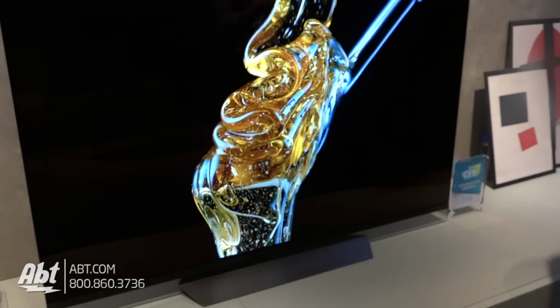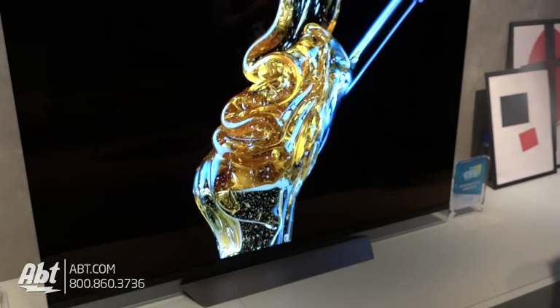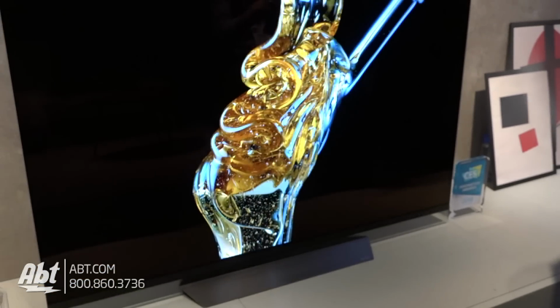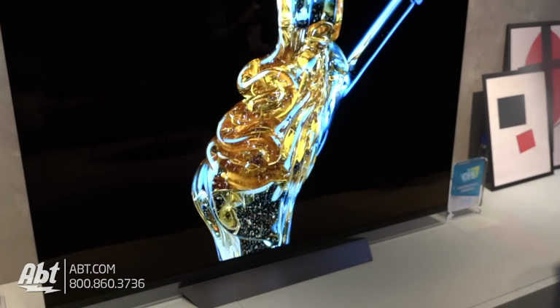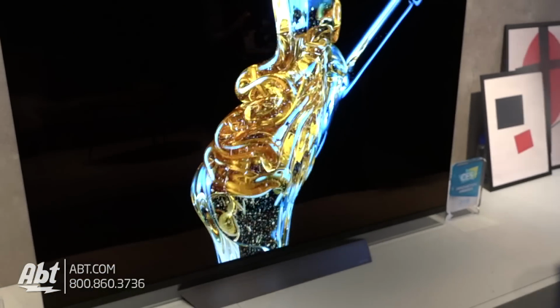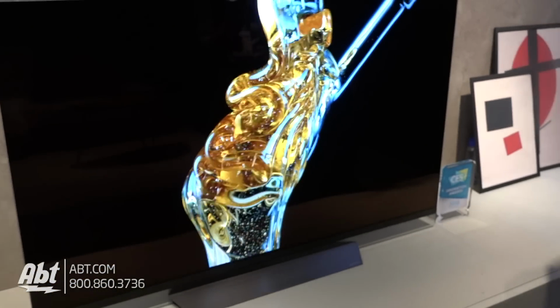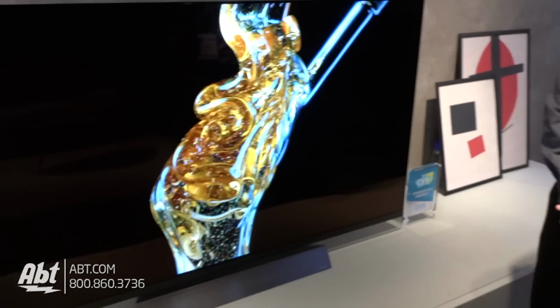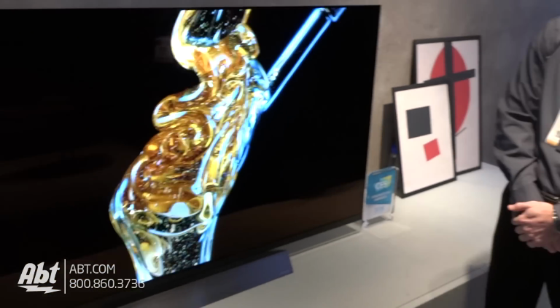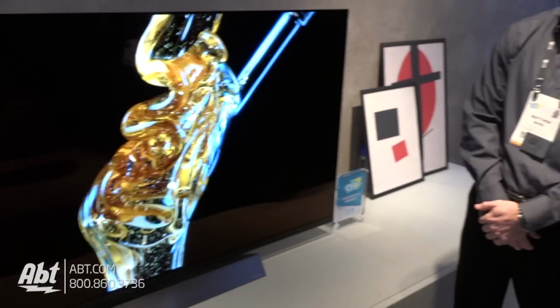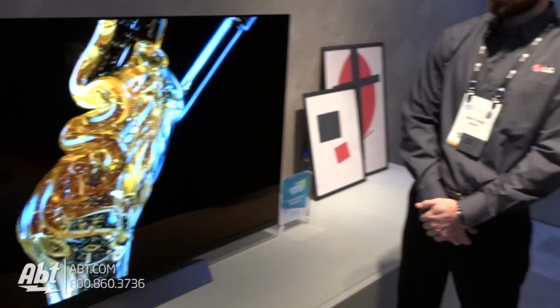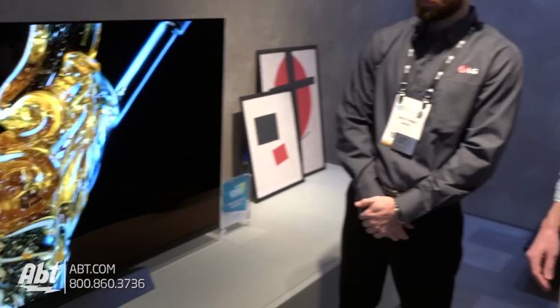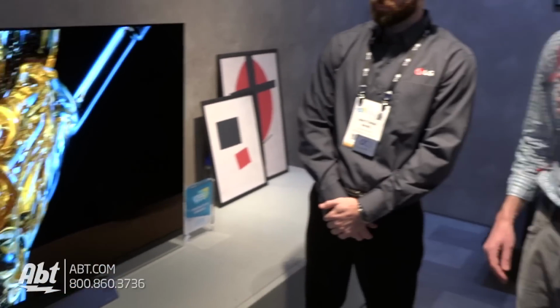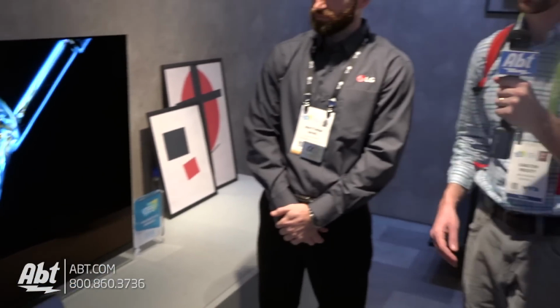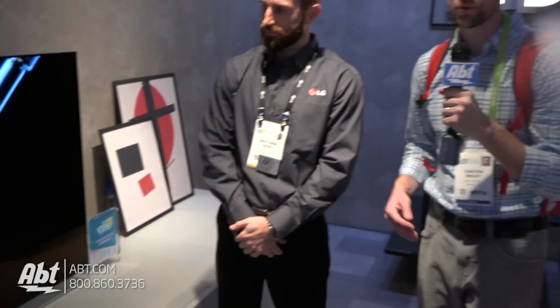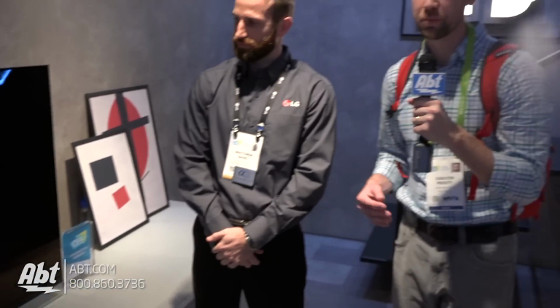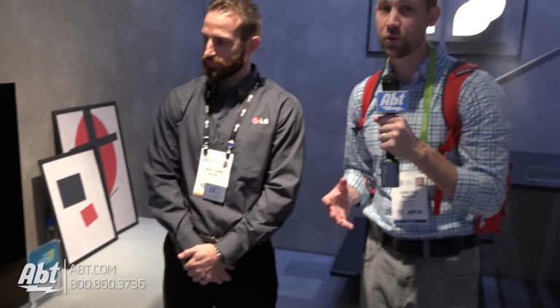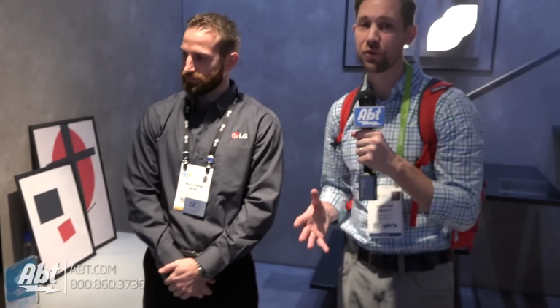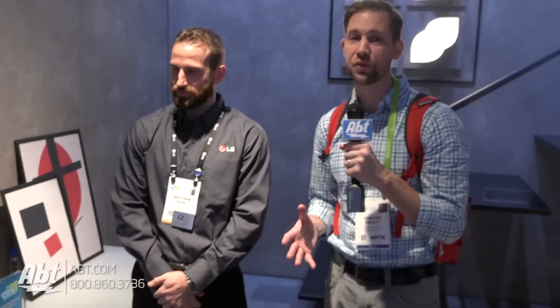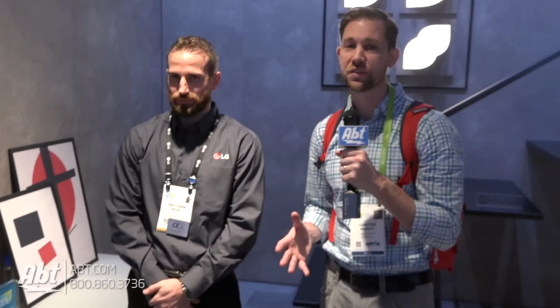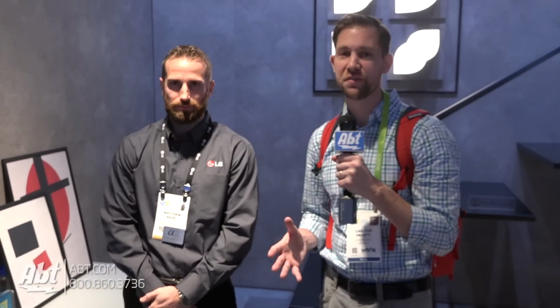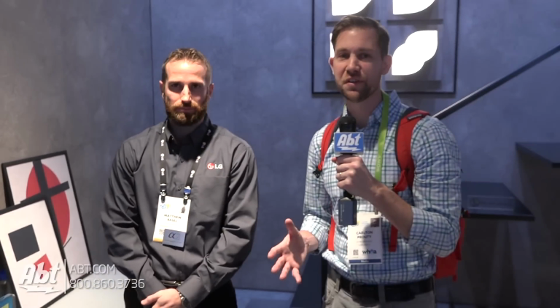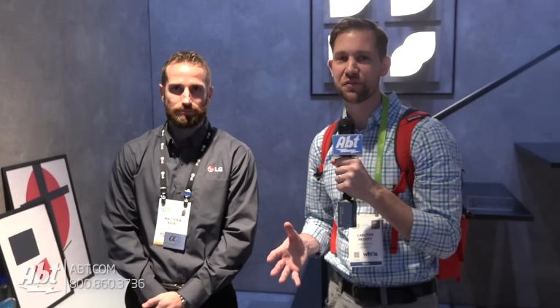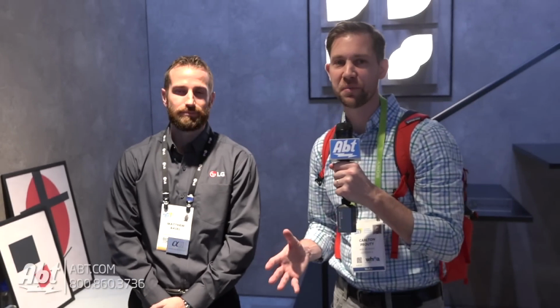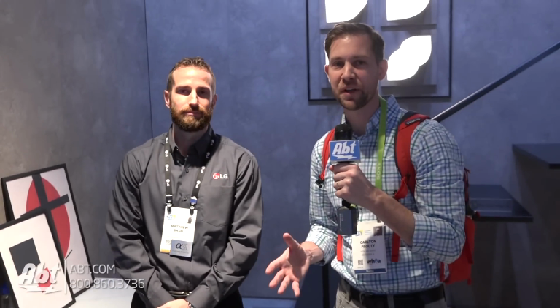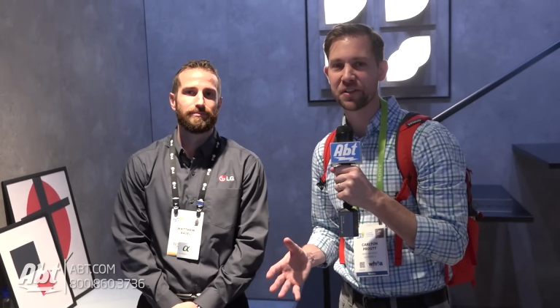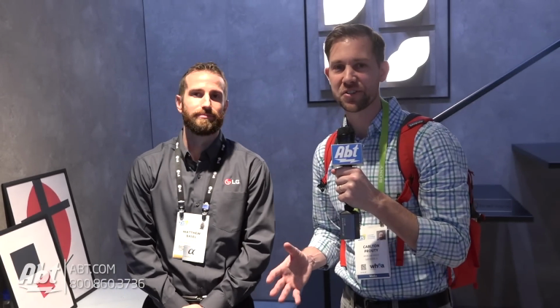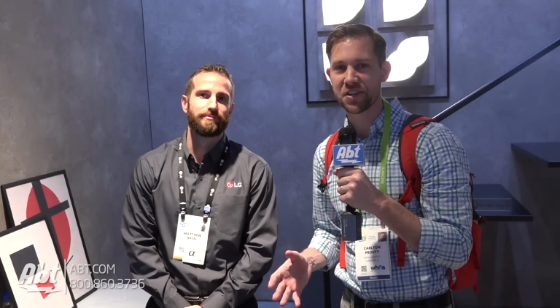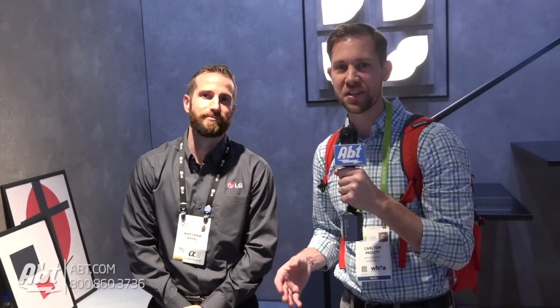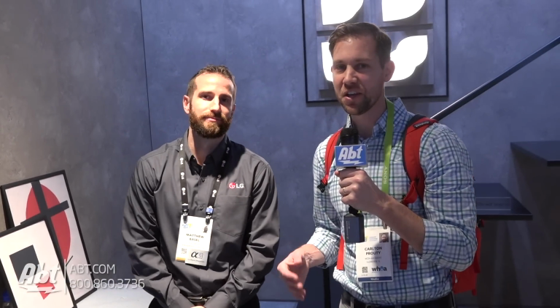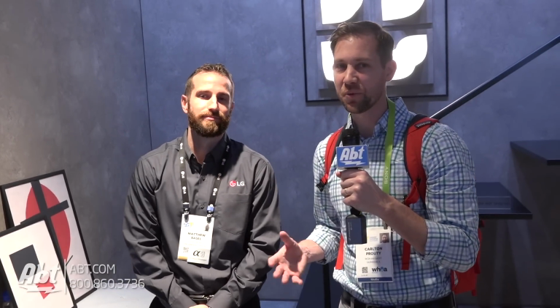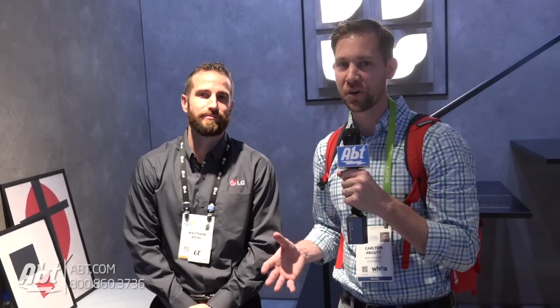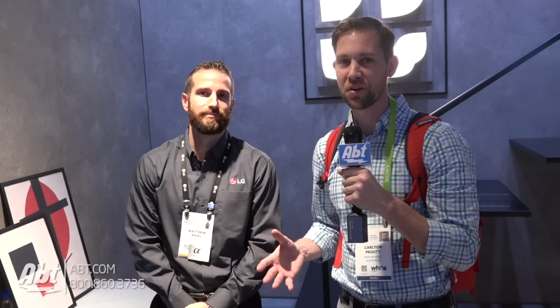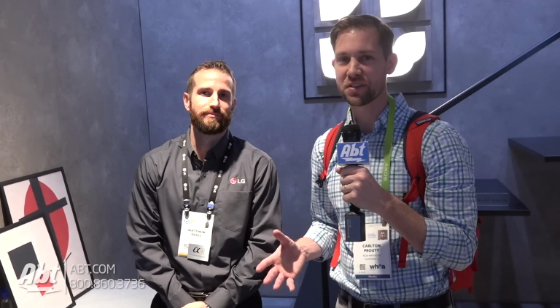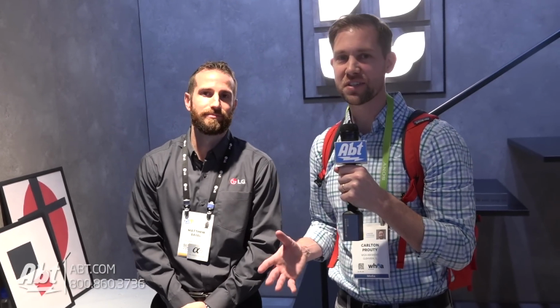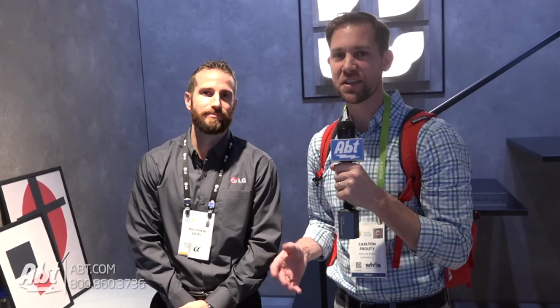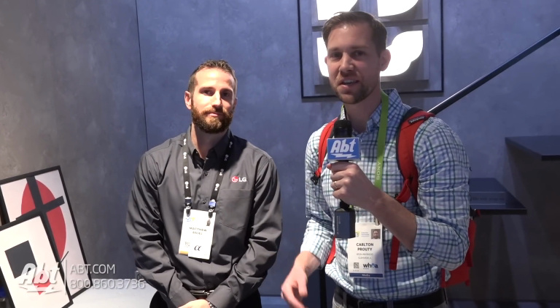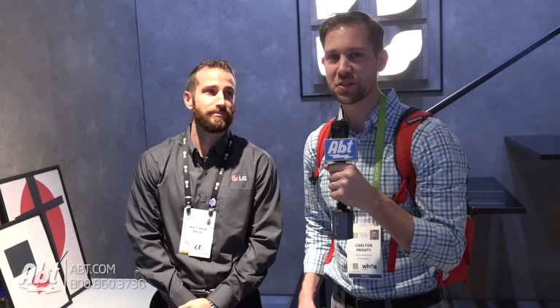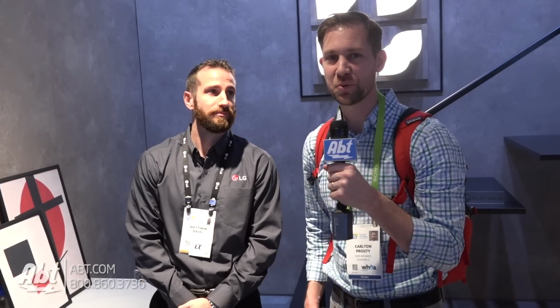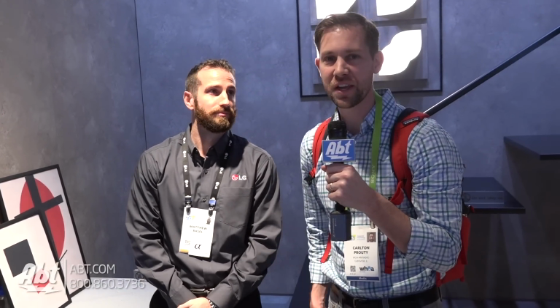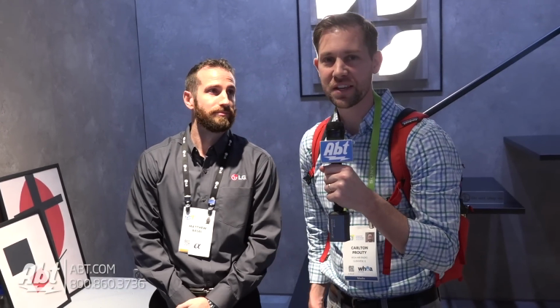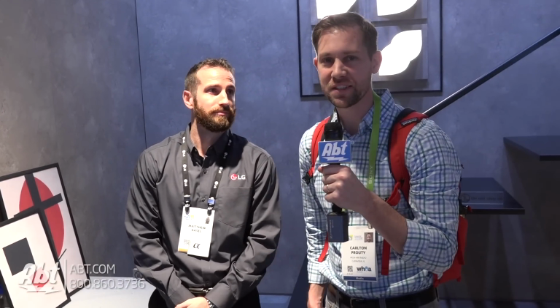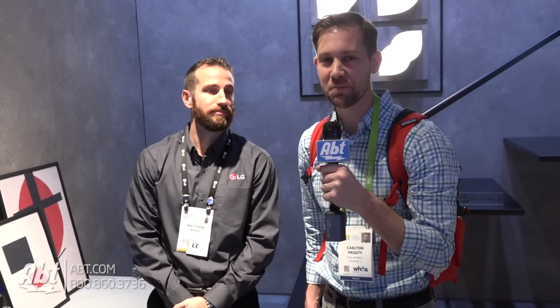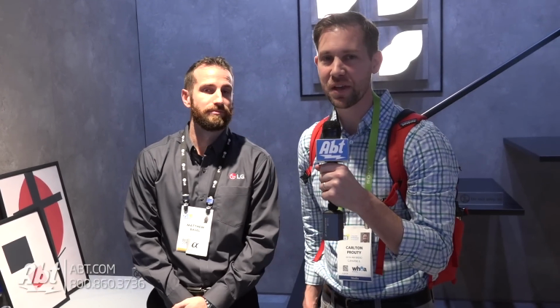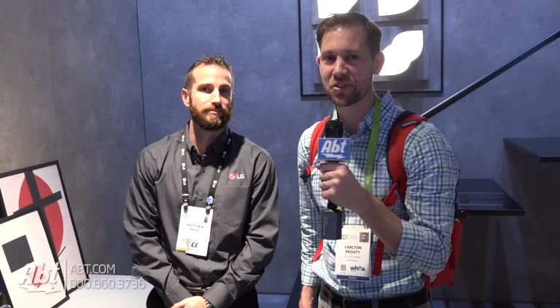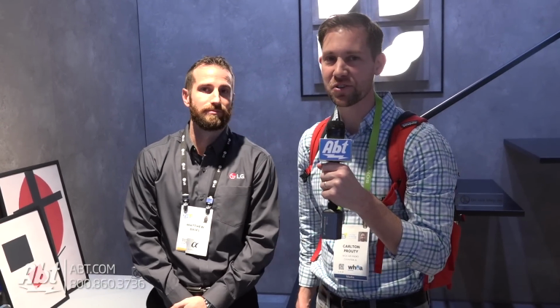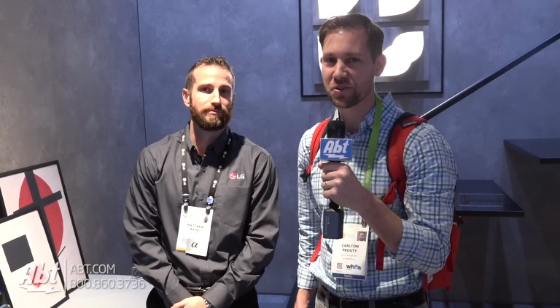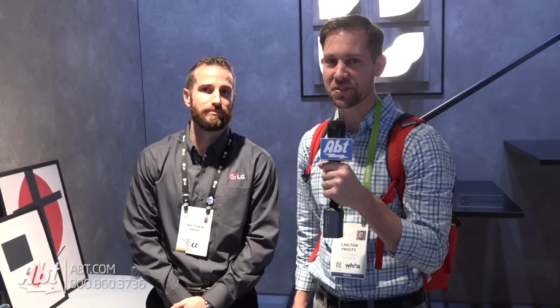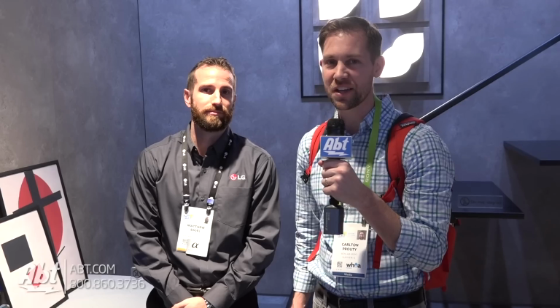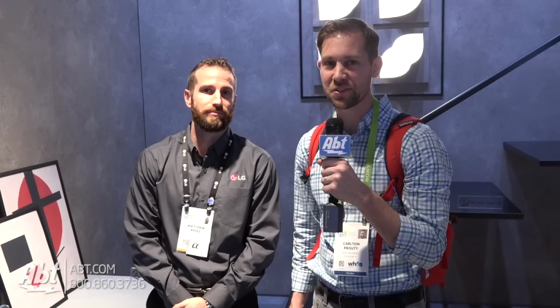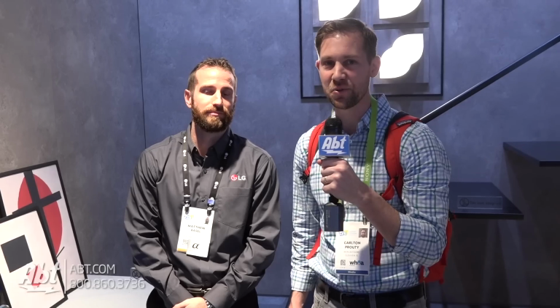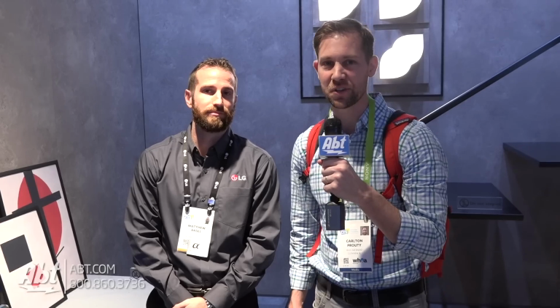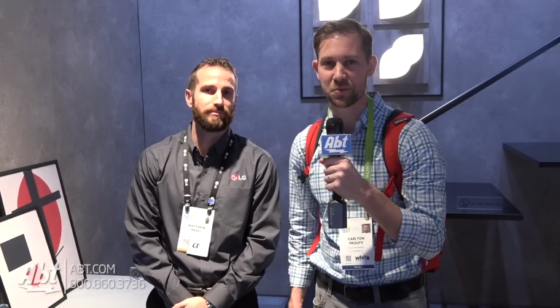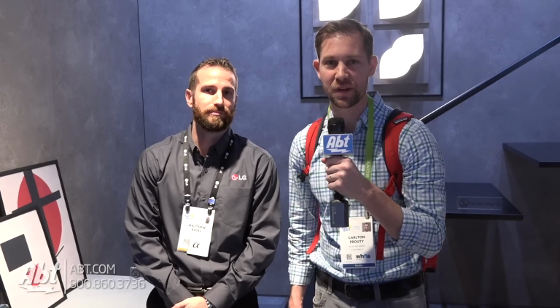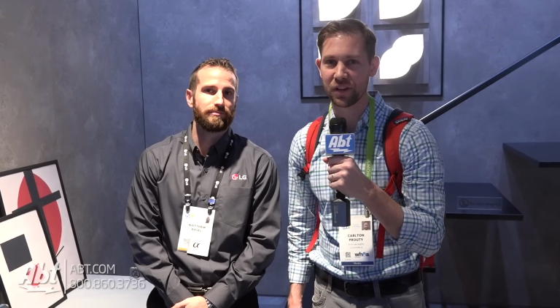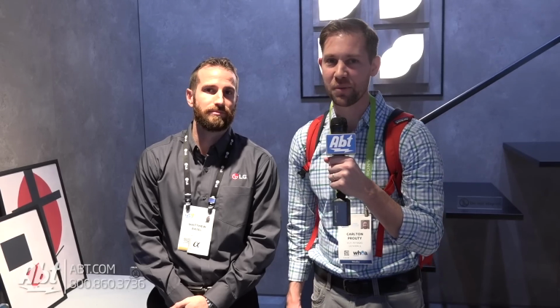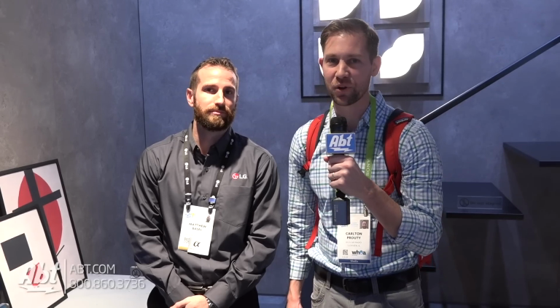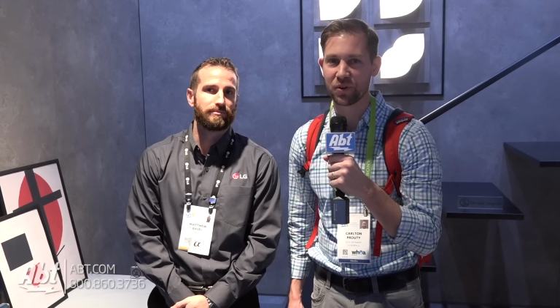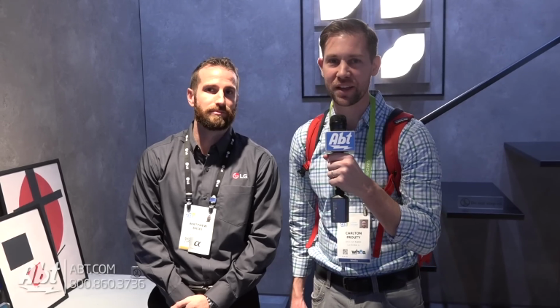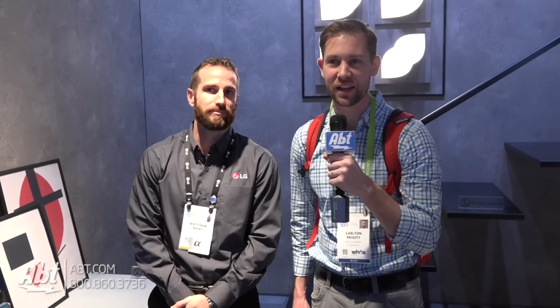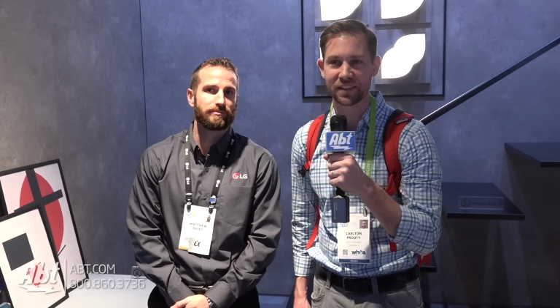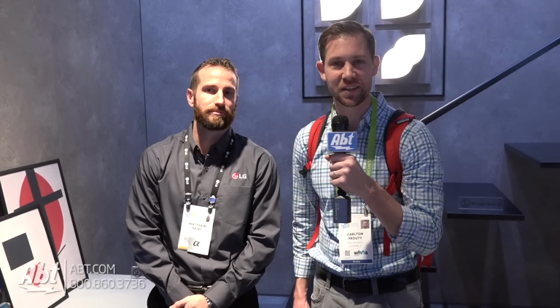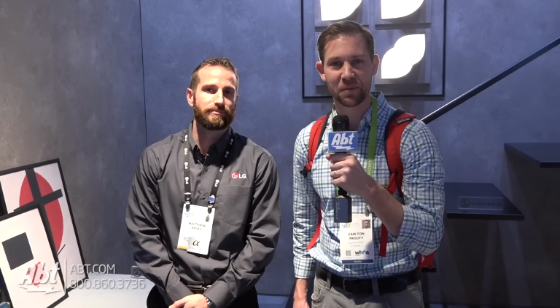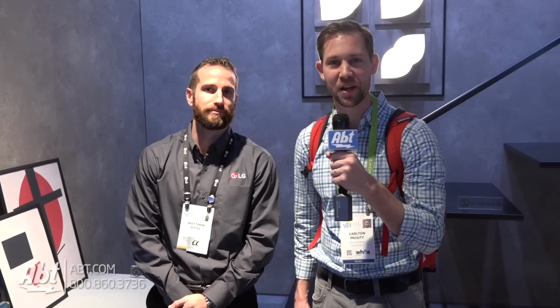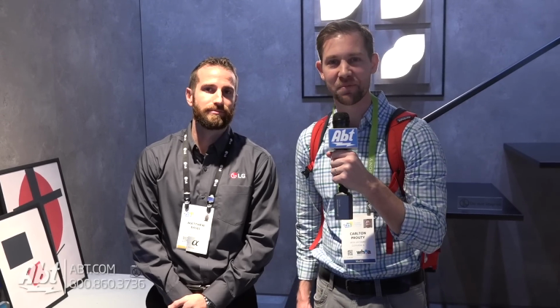Very cool. Alright guys, another beautiful TV from LG. We're here at CES 2018 — make sure you stay tuned, because we have a lot more great content coming up.